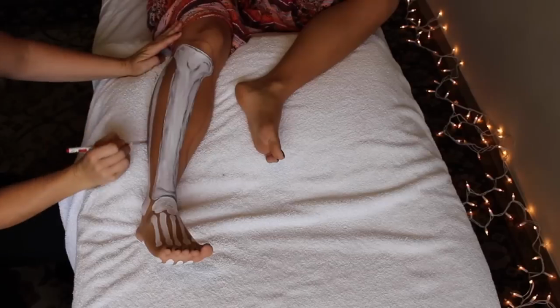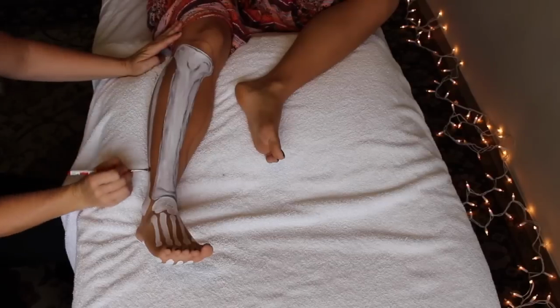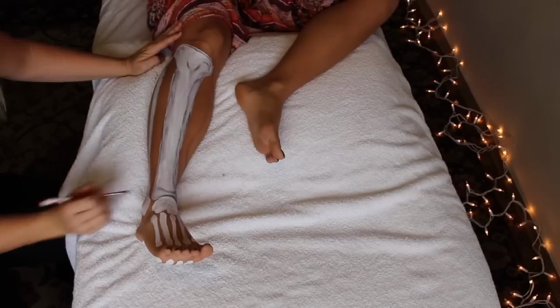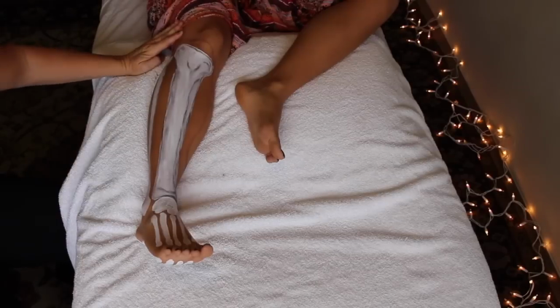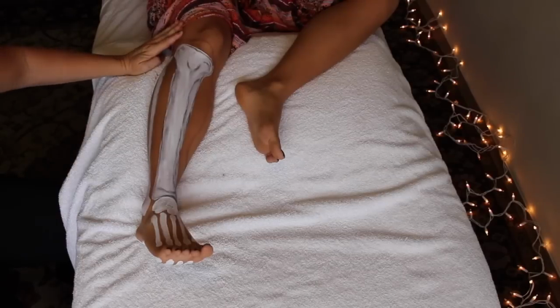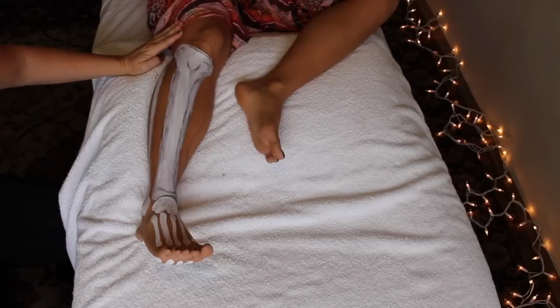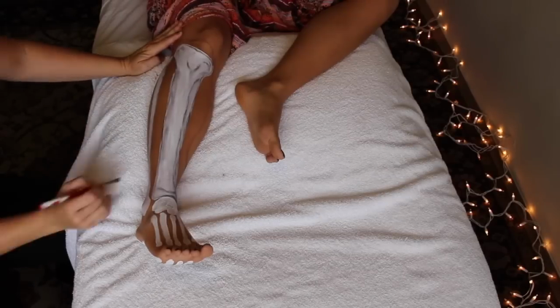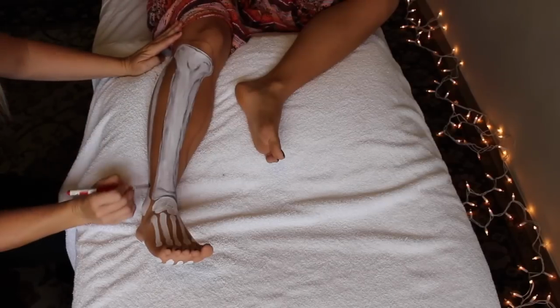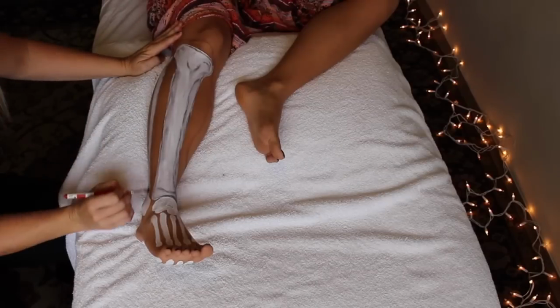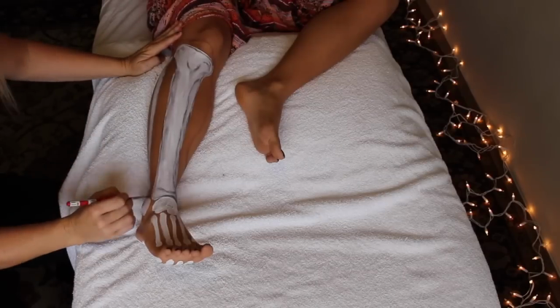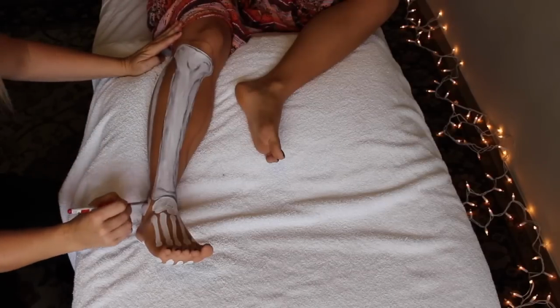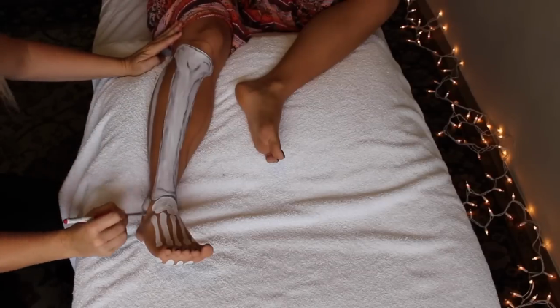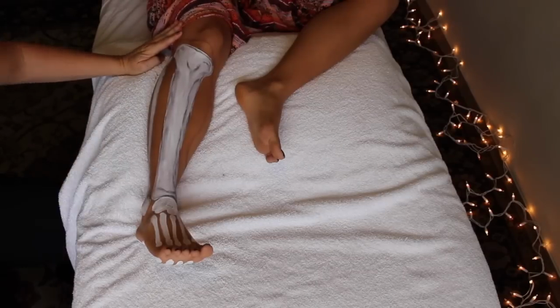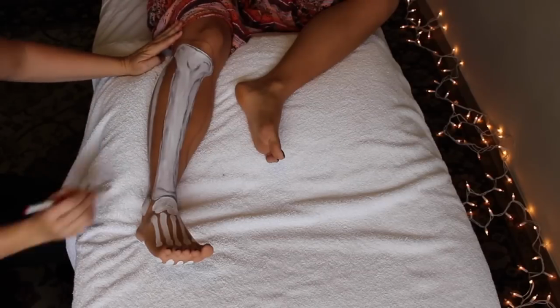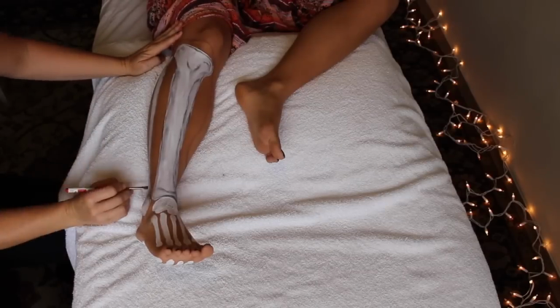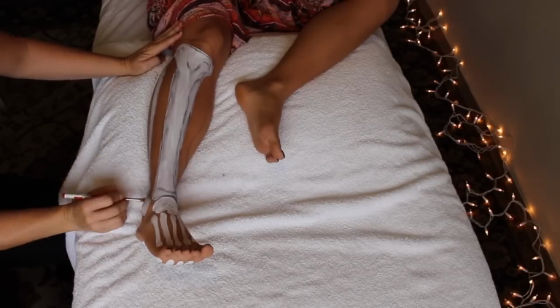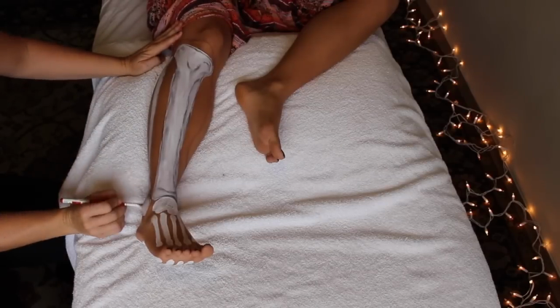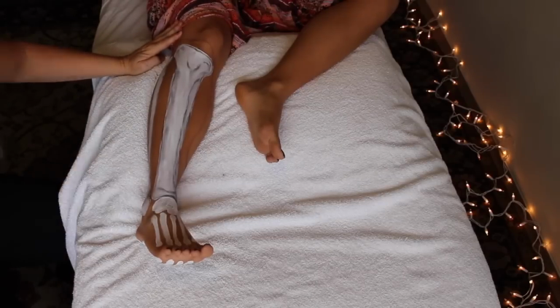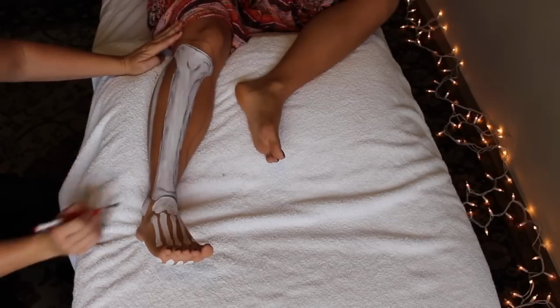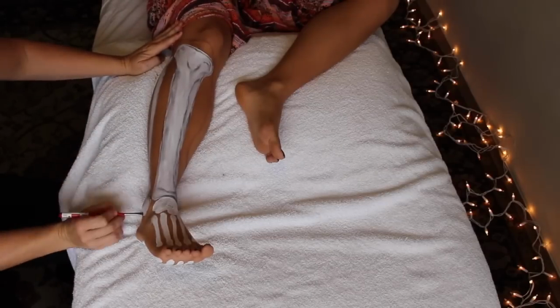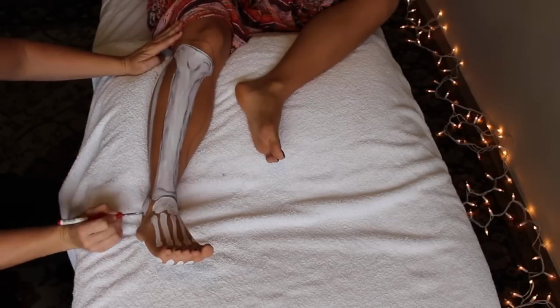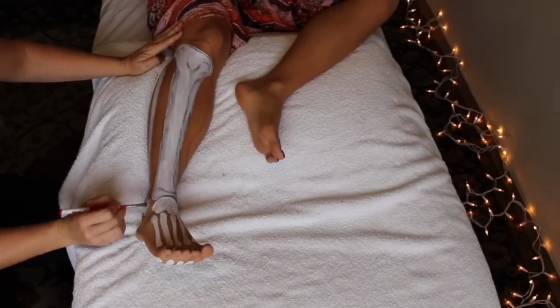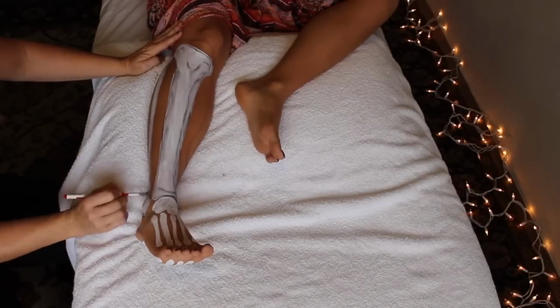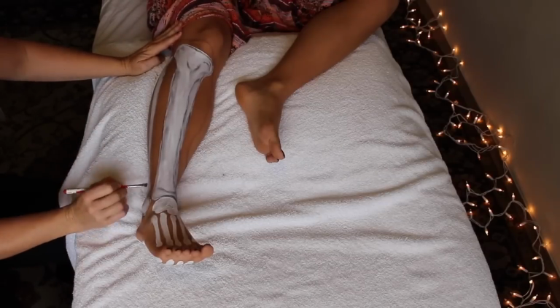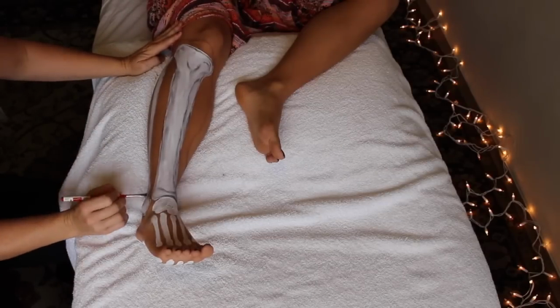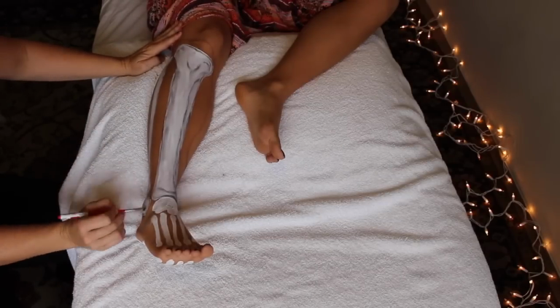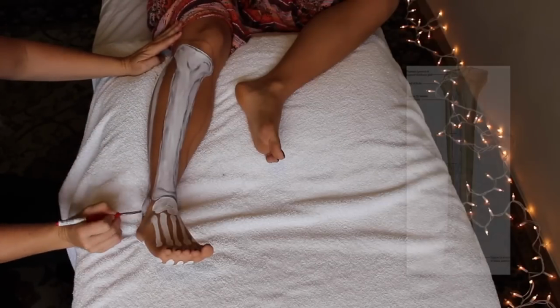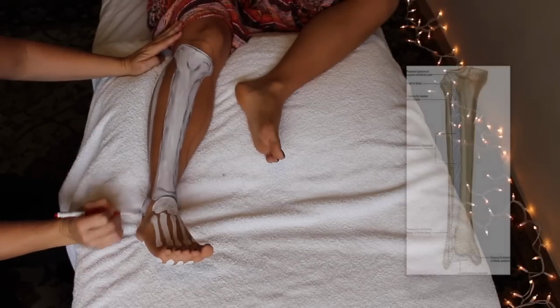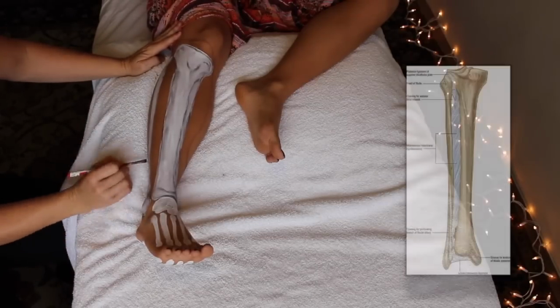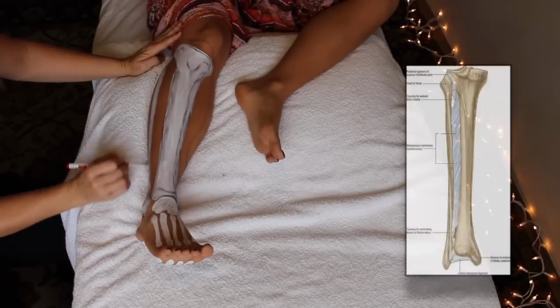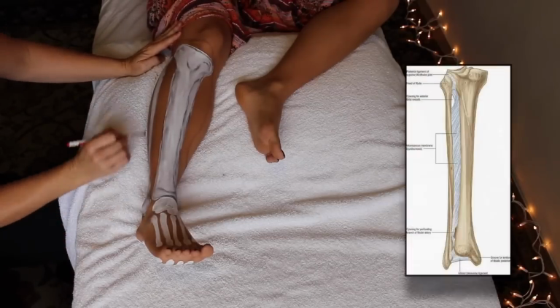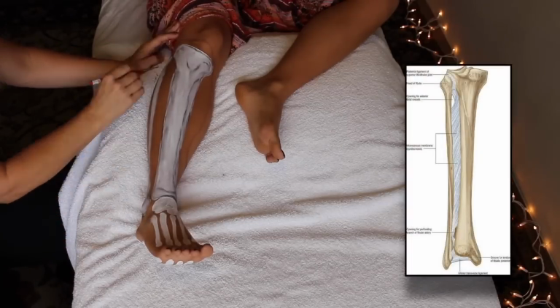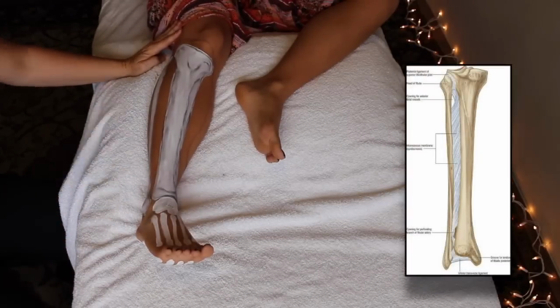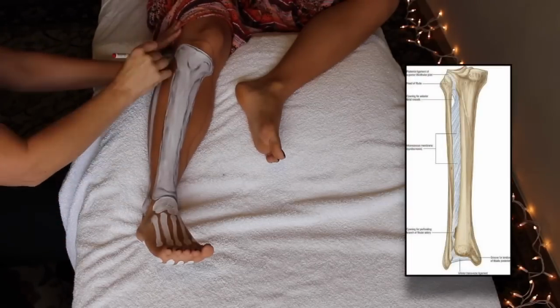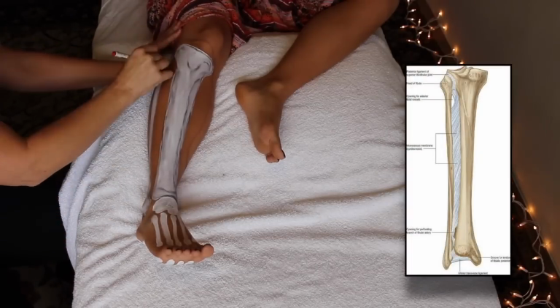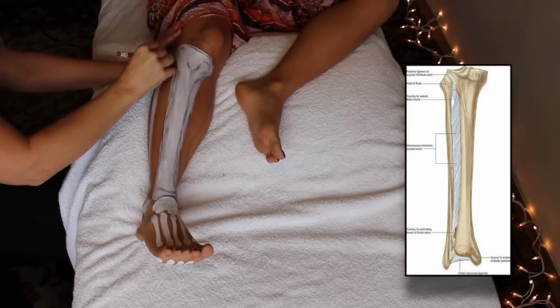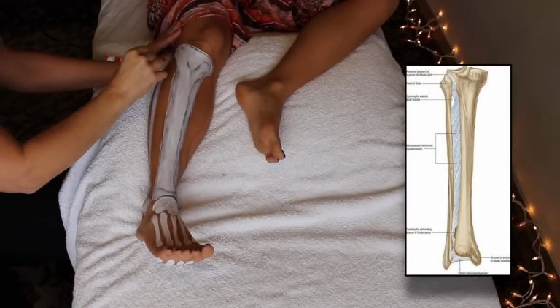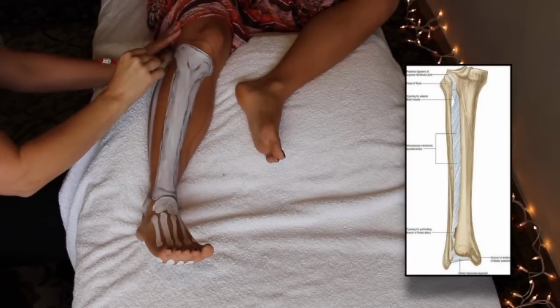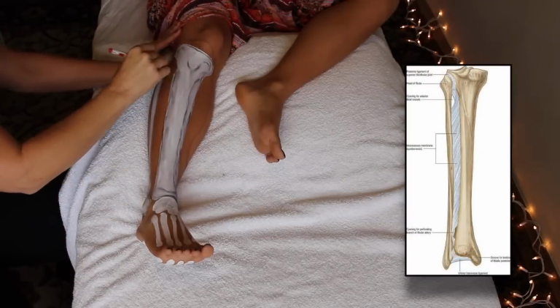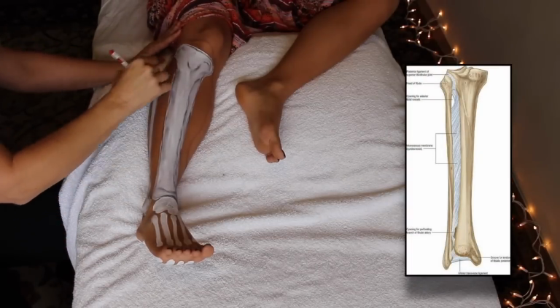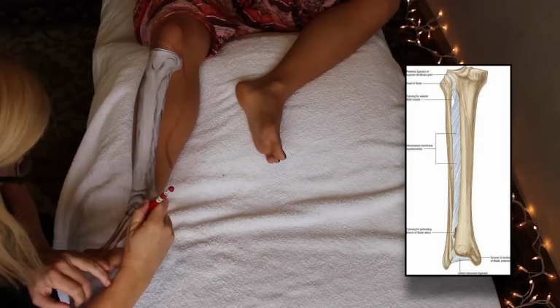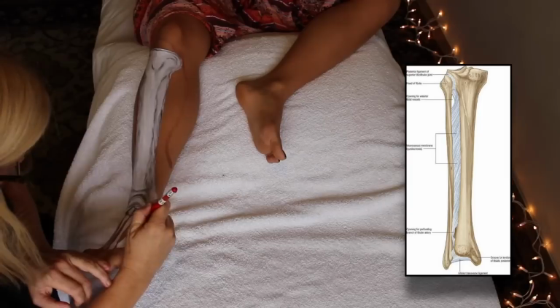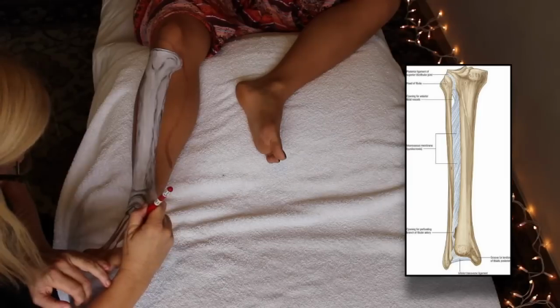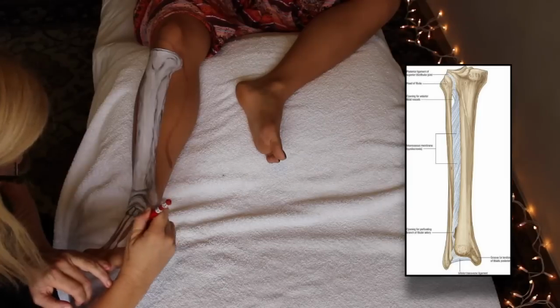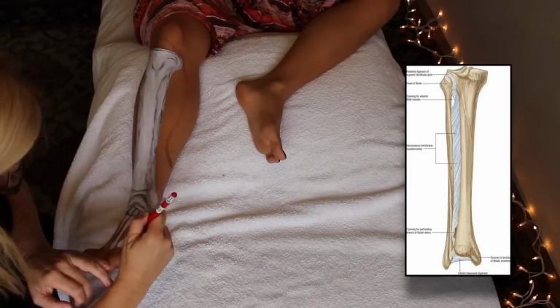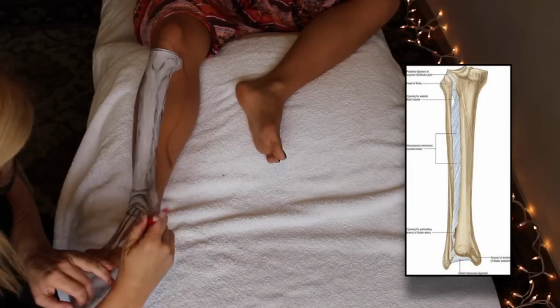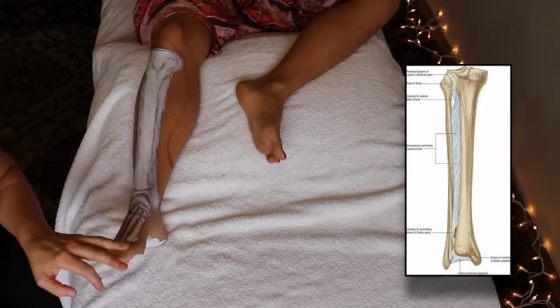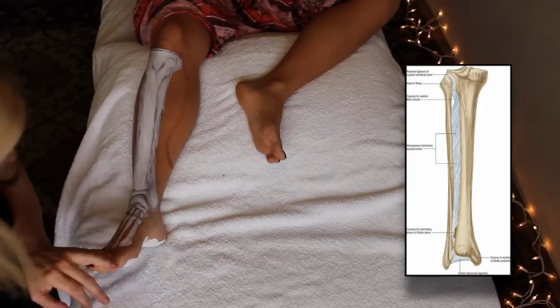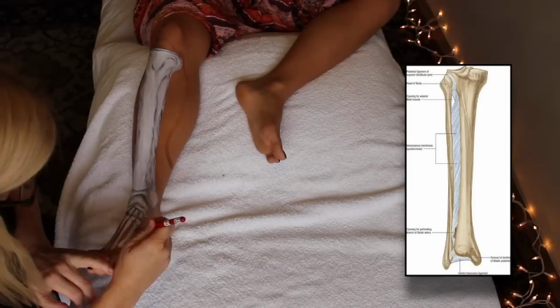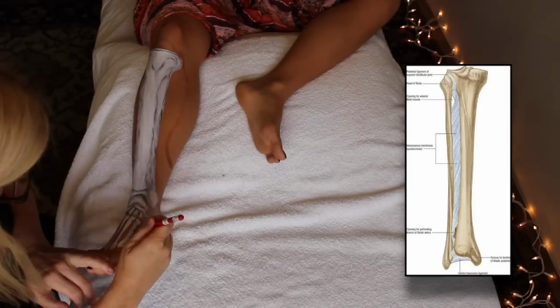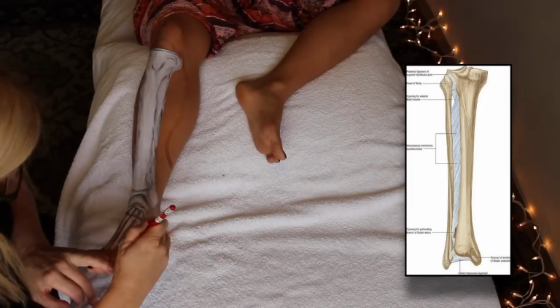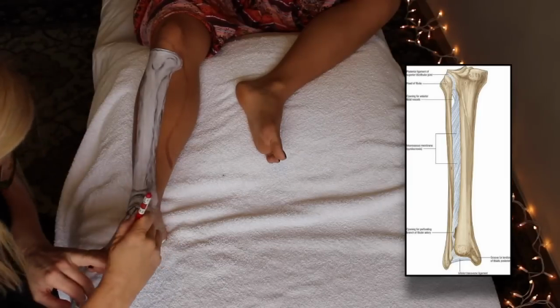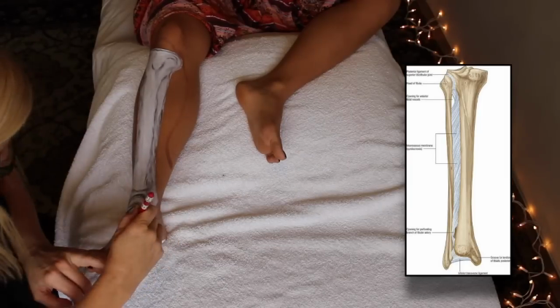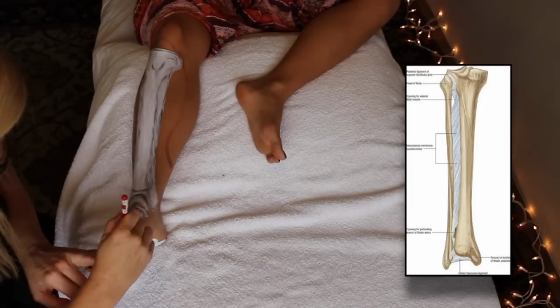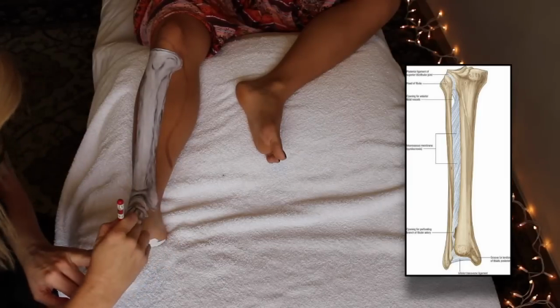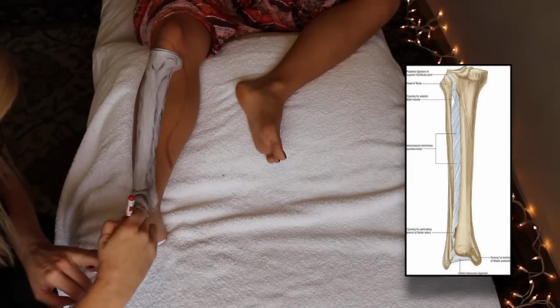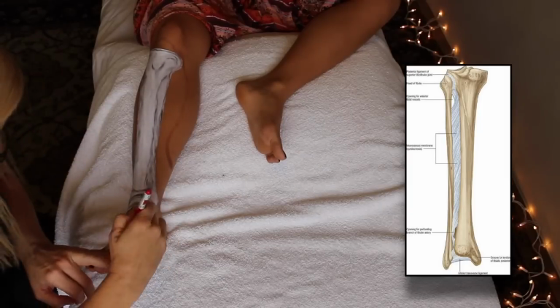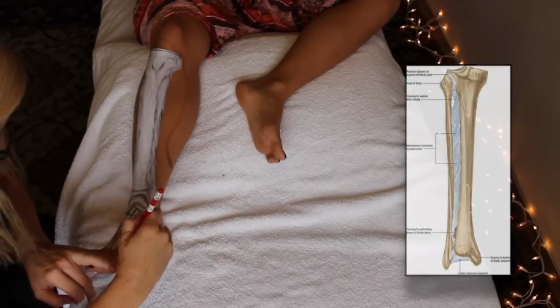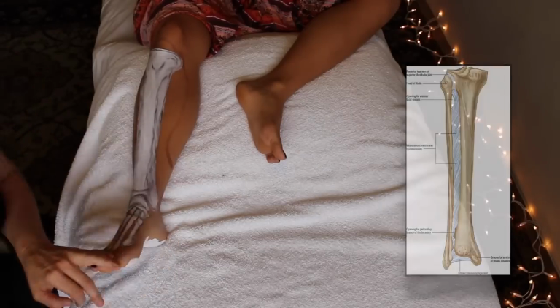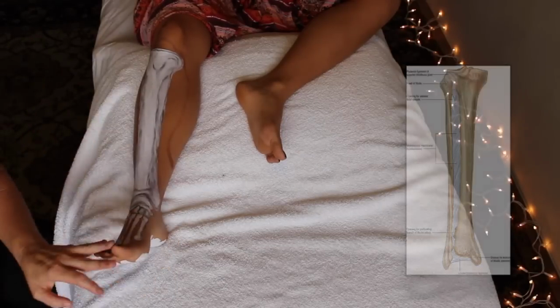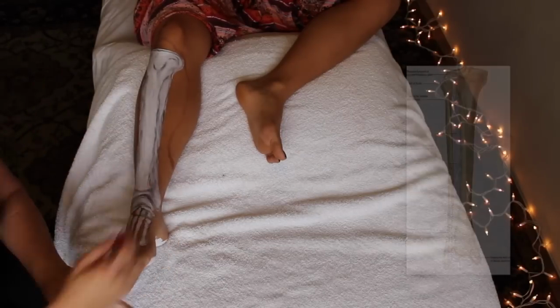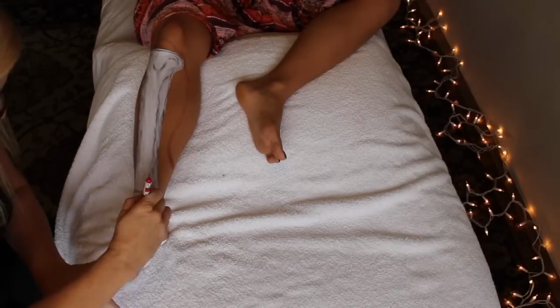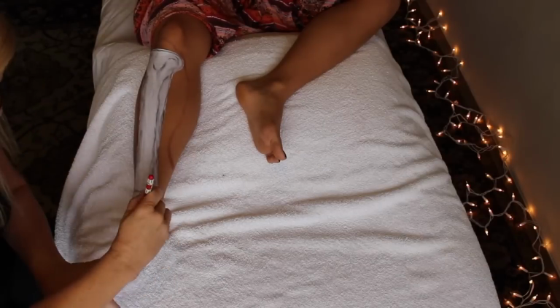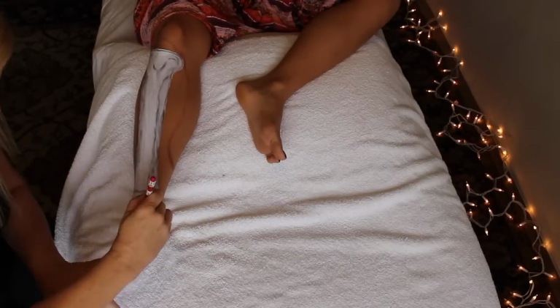Some sources also include the interosseous membrane, which is the sheath of connective tissue that lies between the tibia and the fibula.